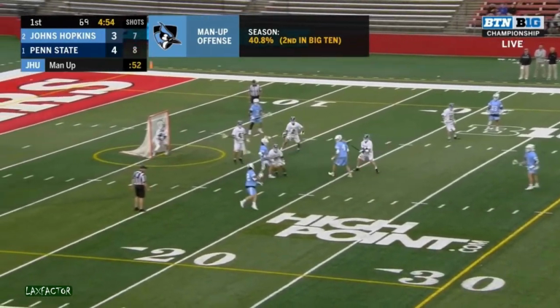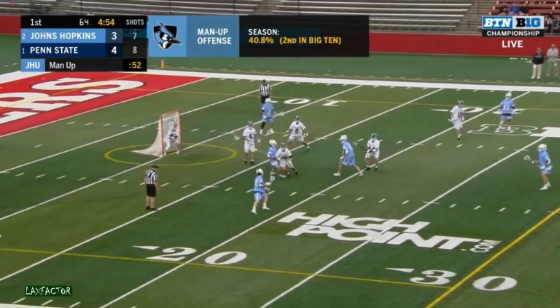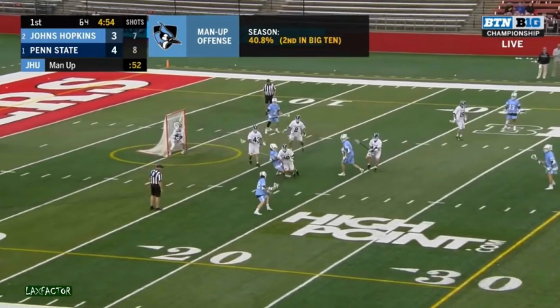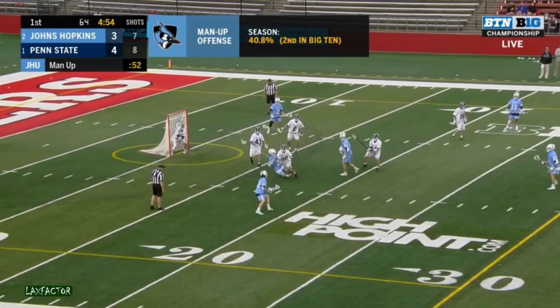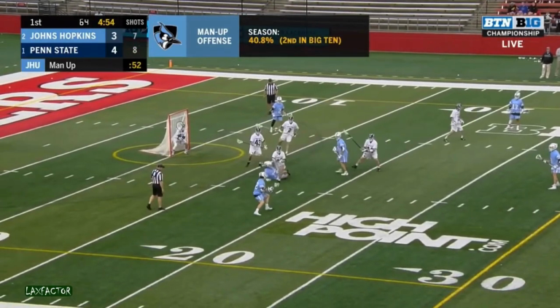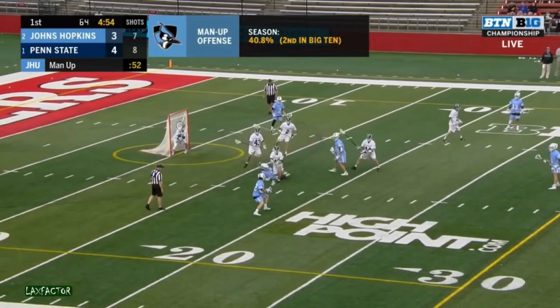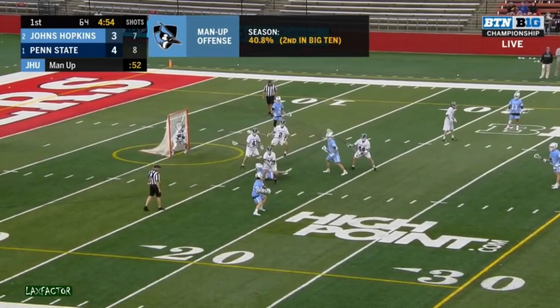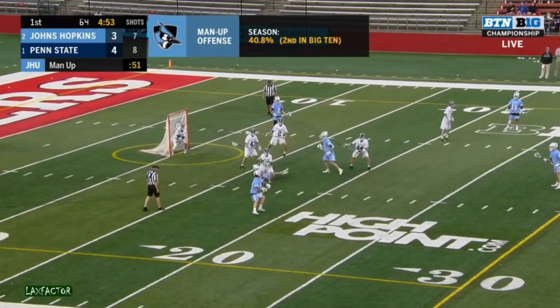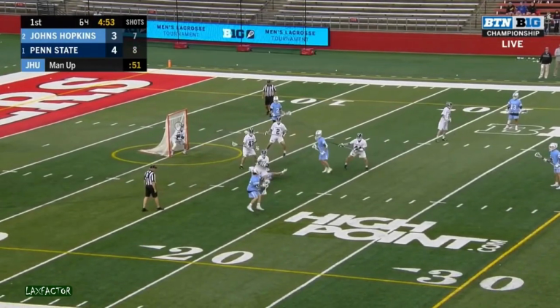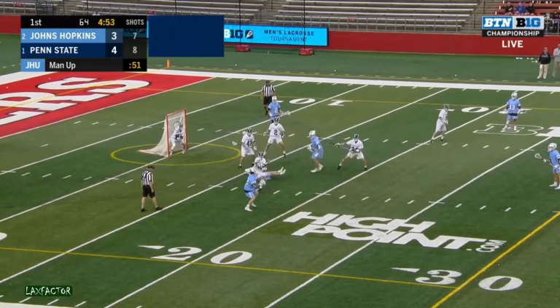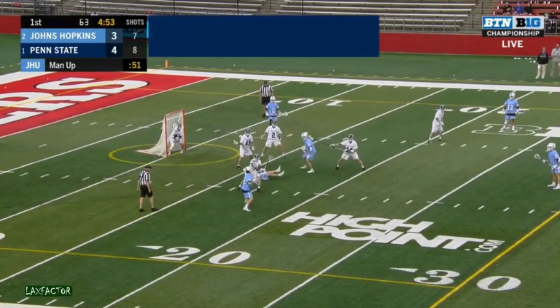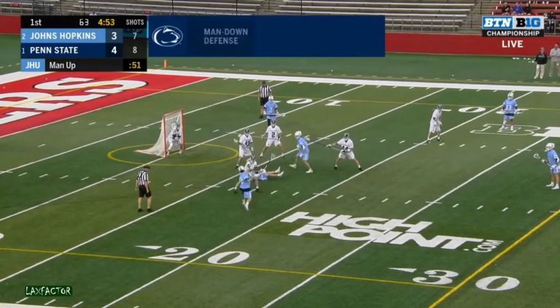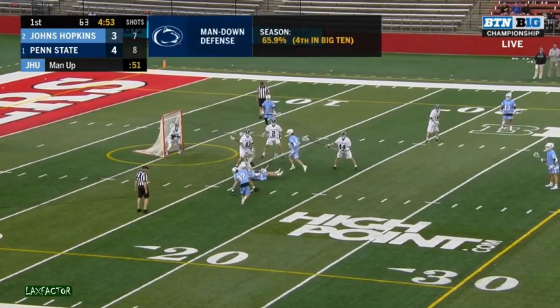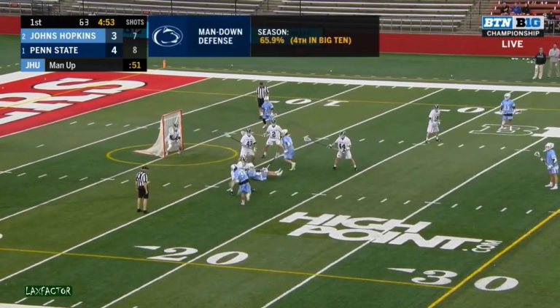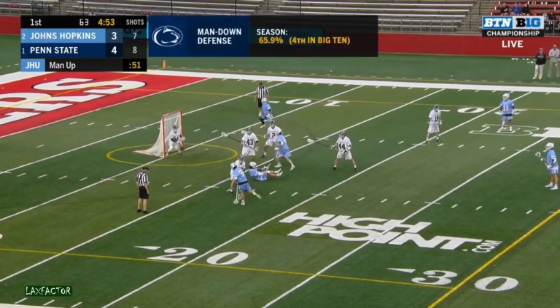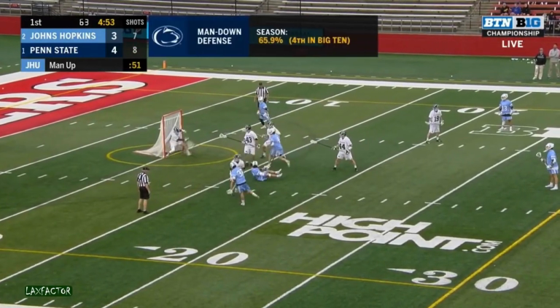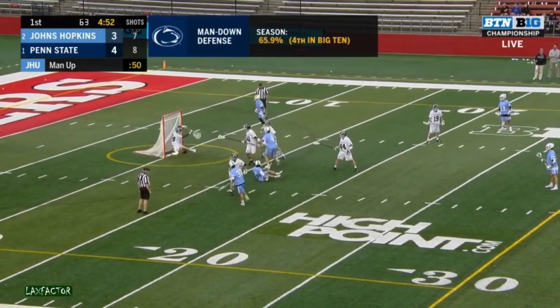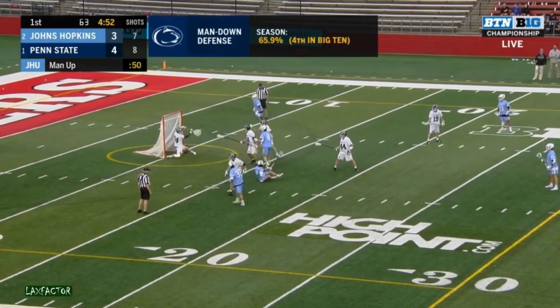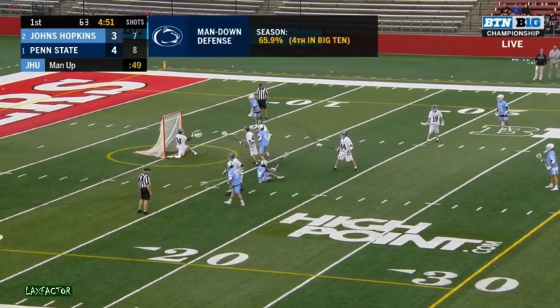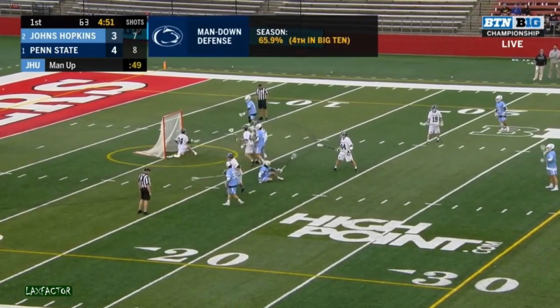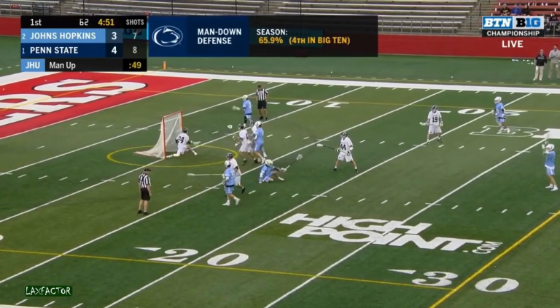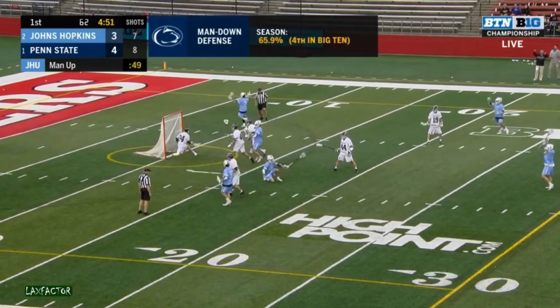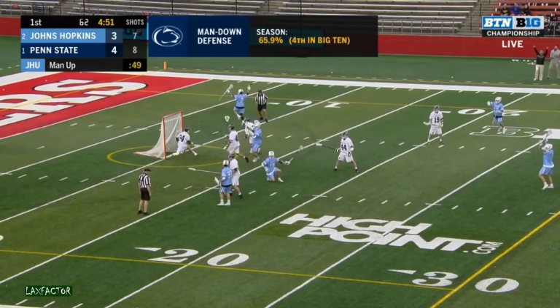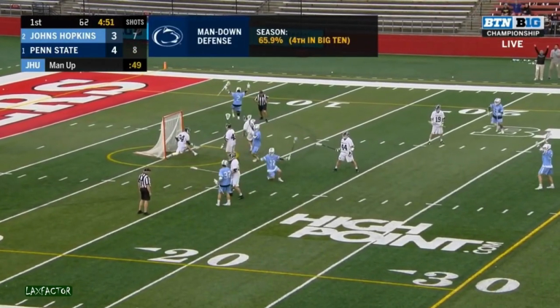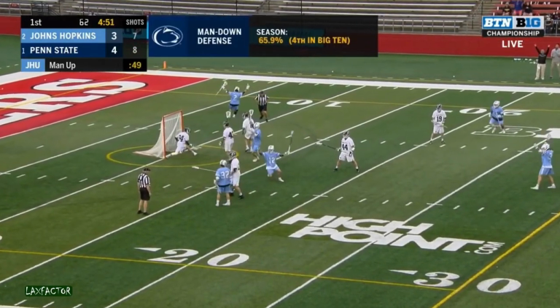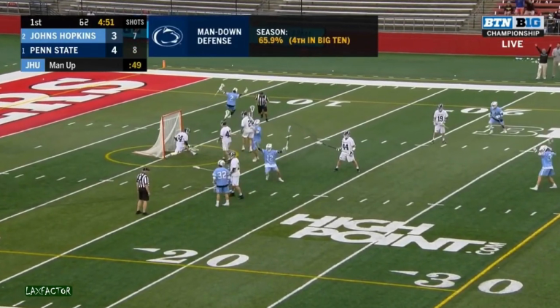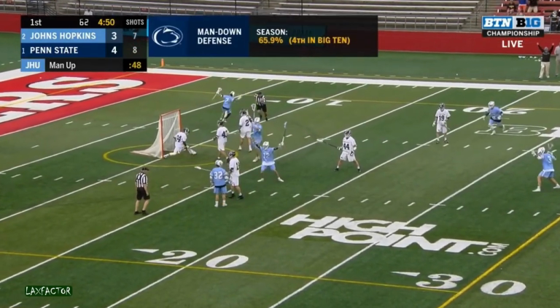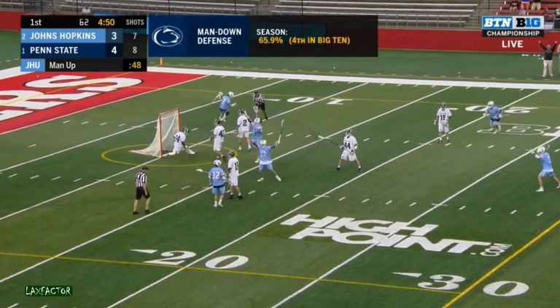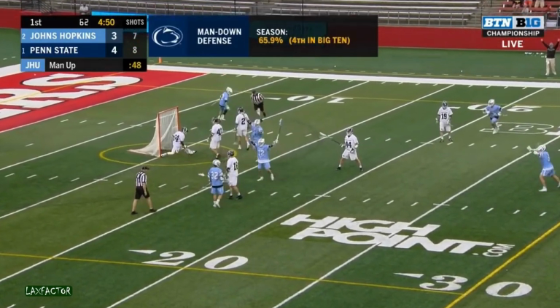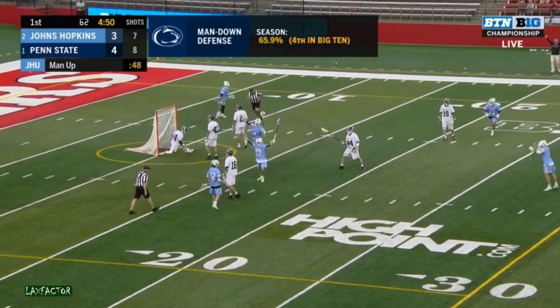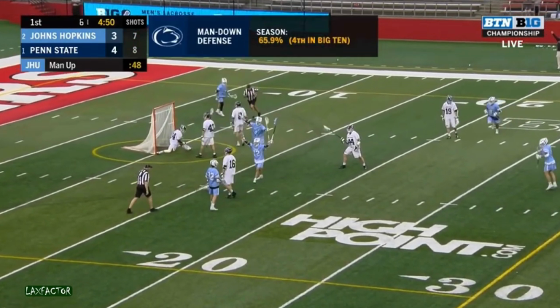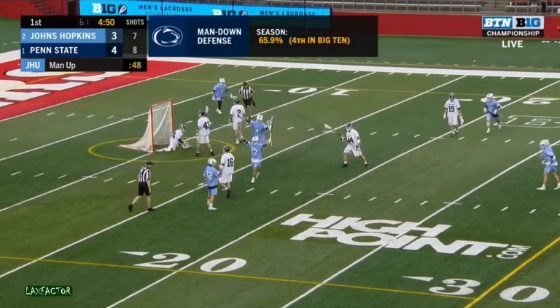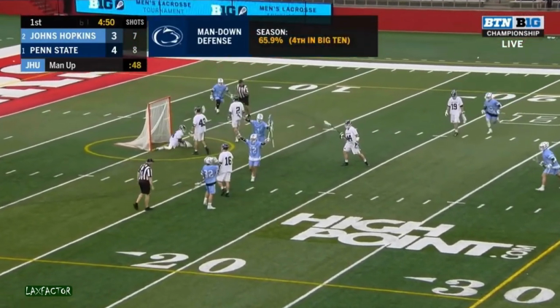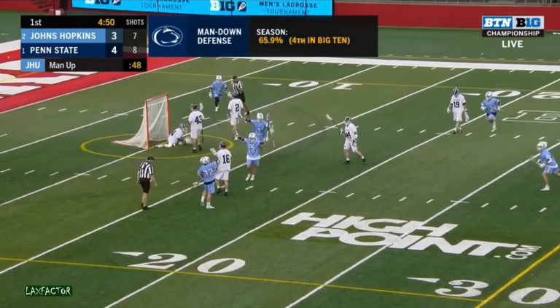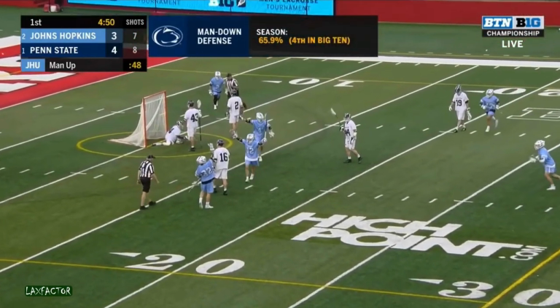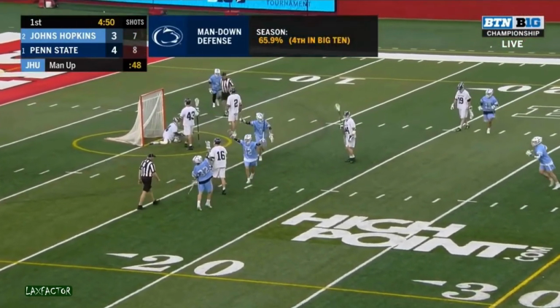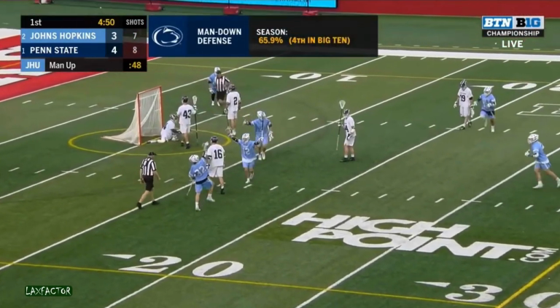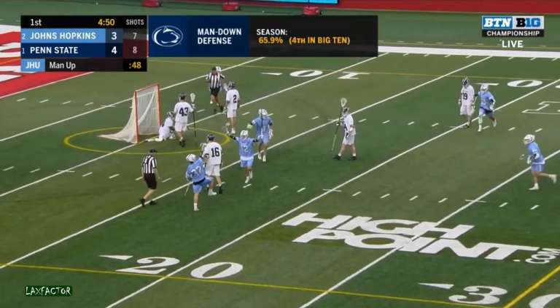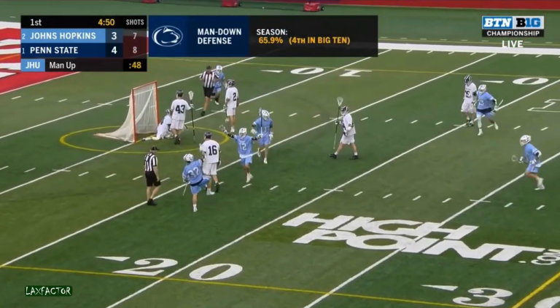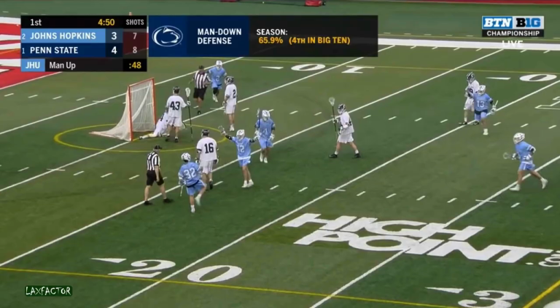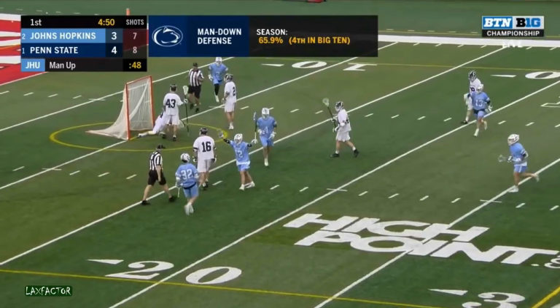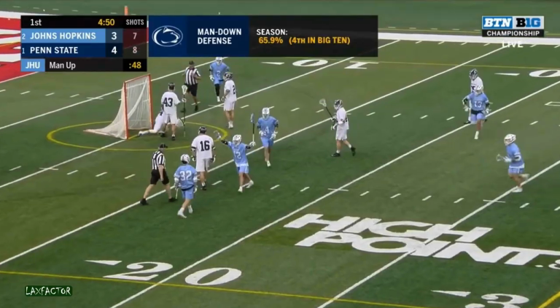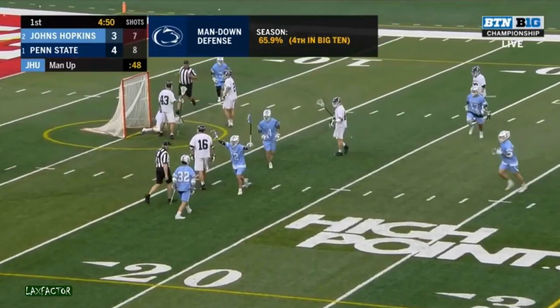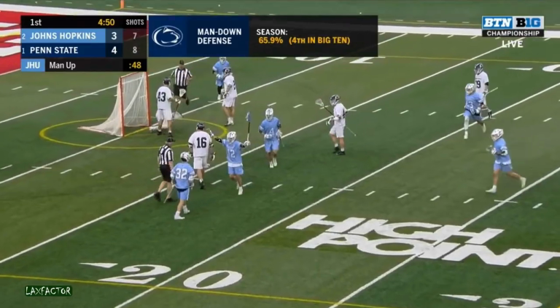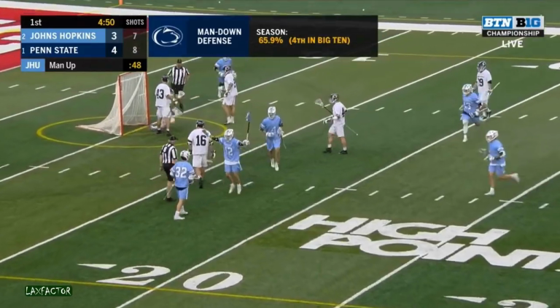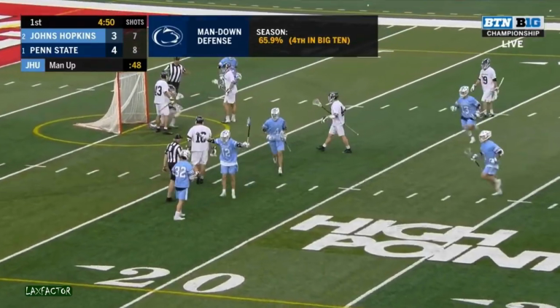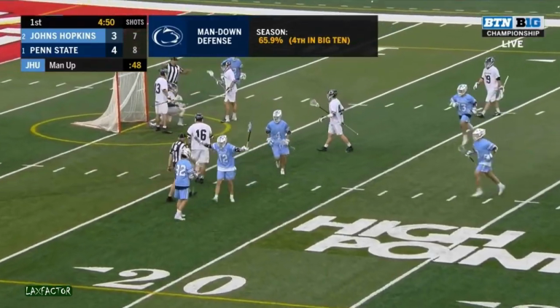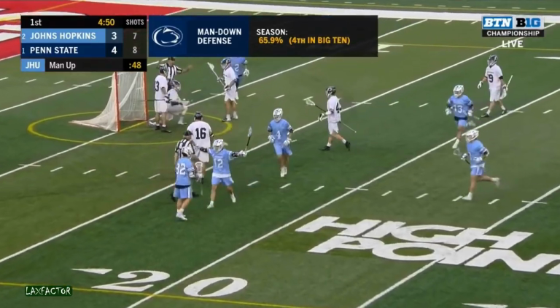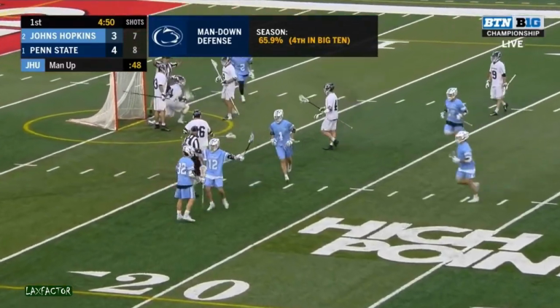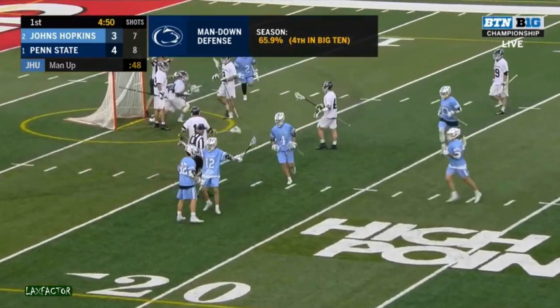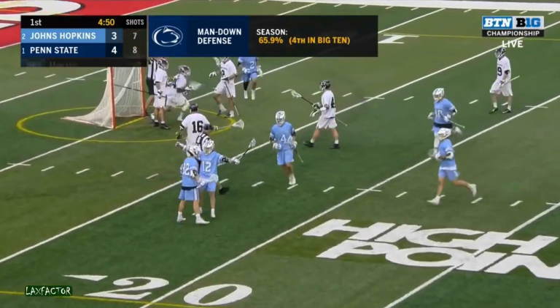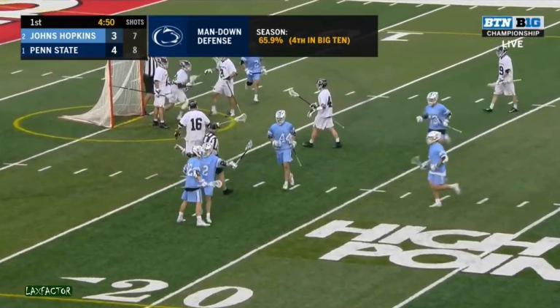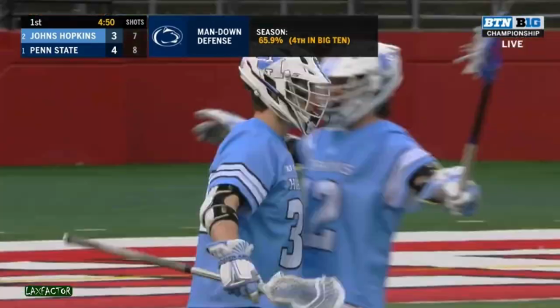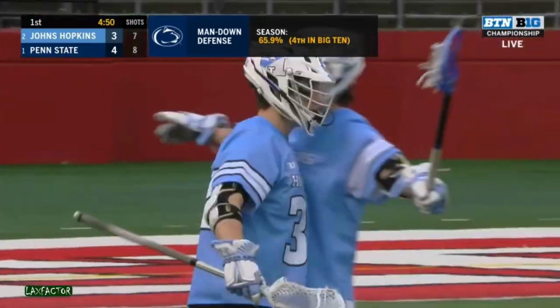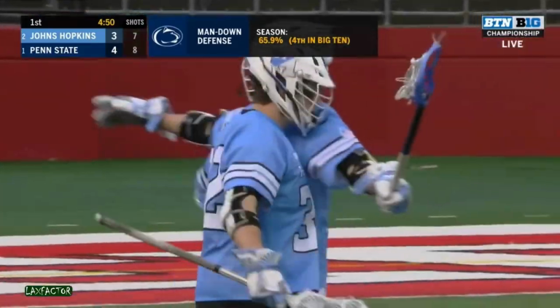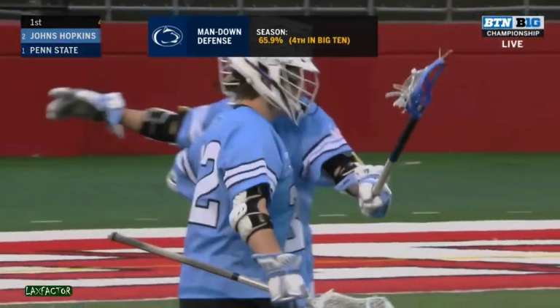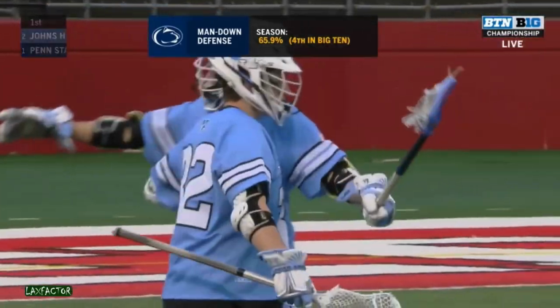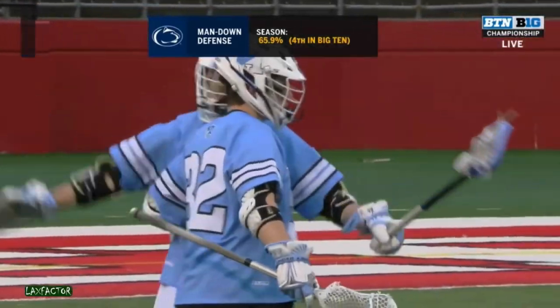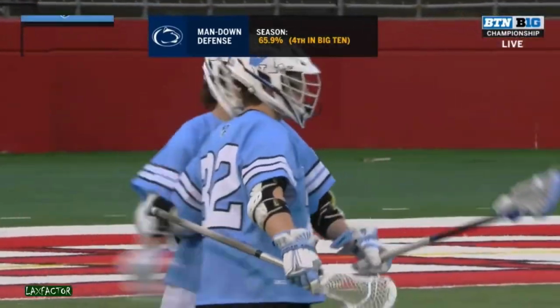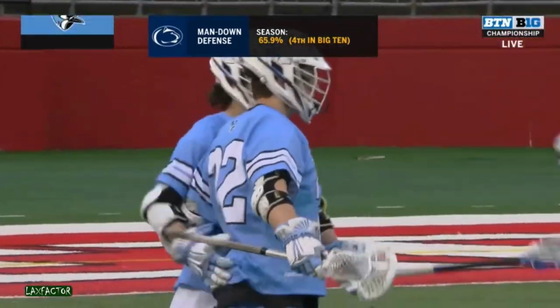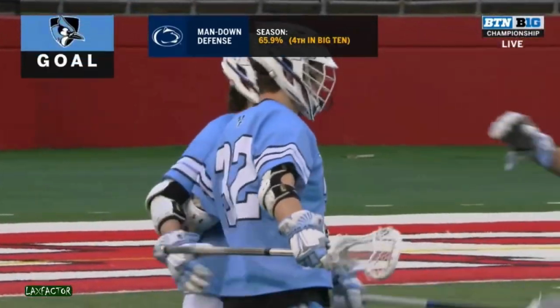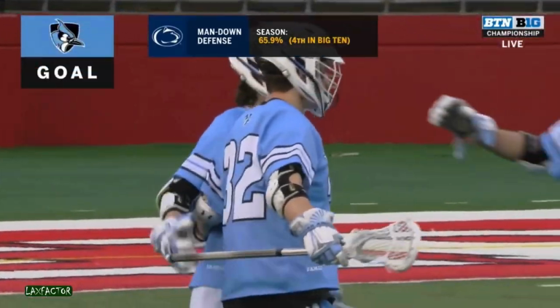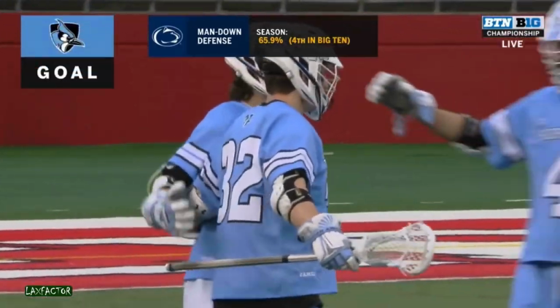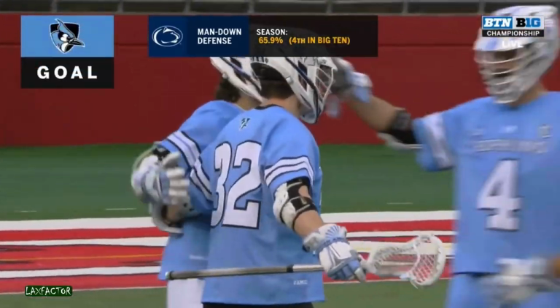DeSimone on the exchange. Epstein fires. He scores from long distance. This game is tied.